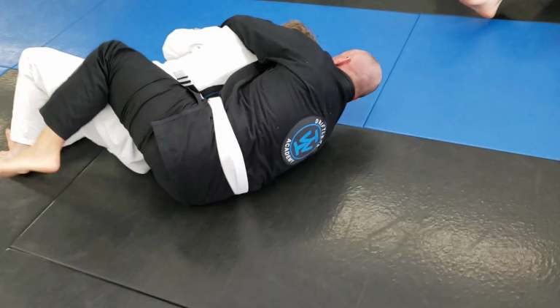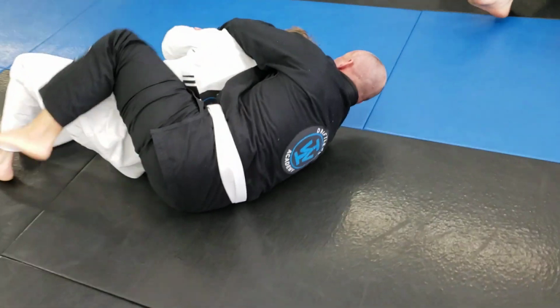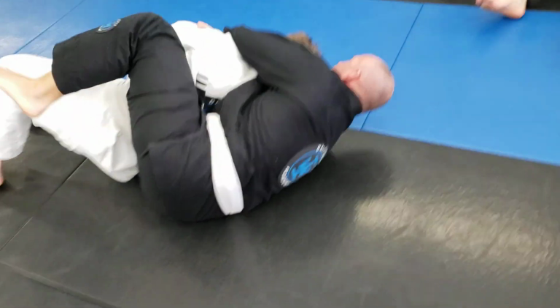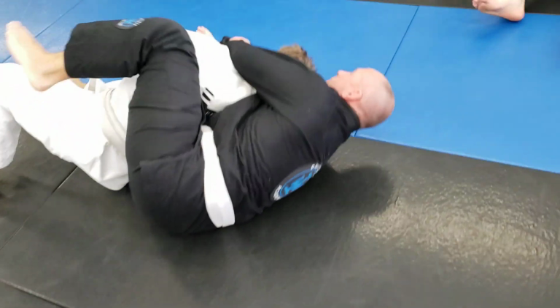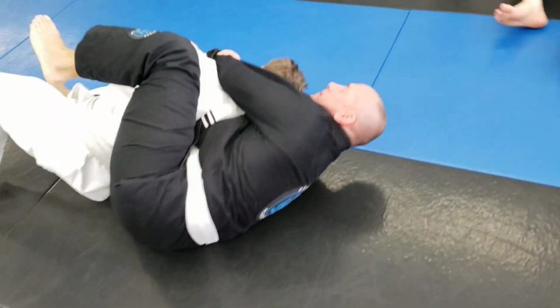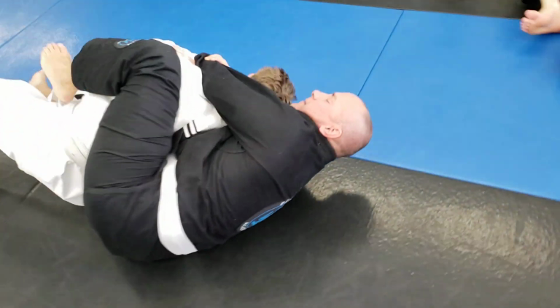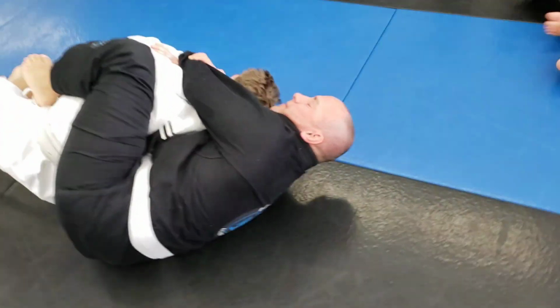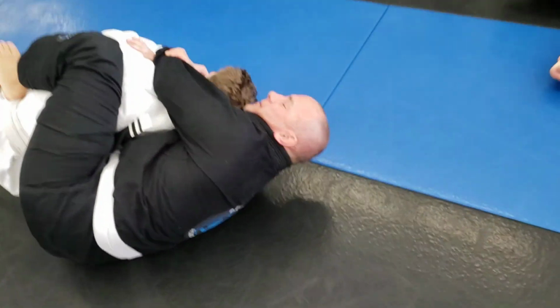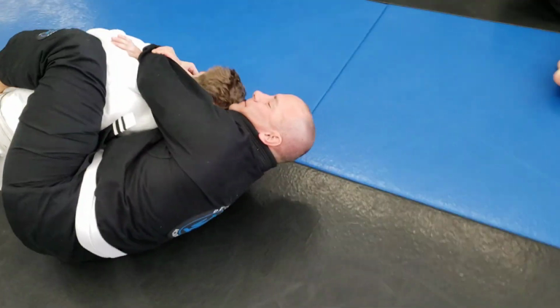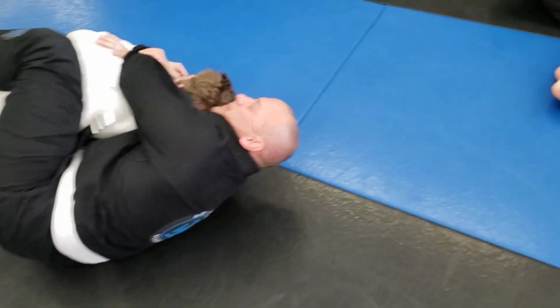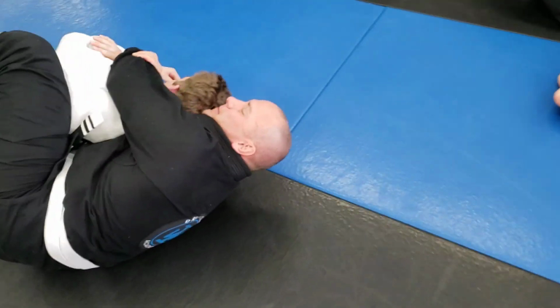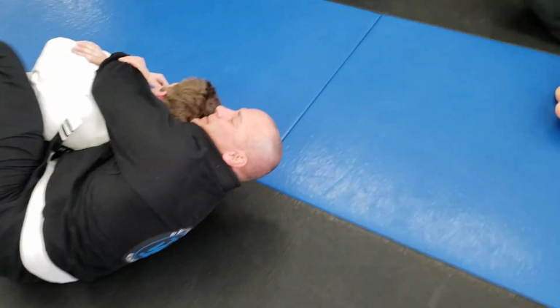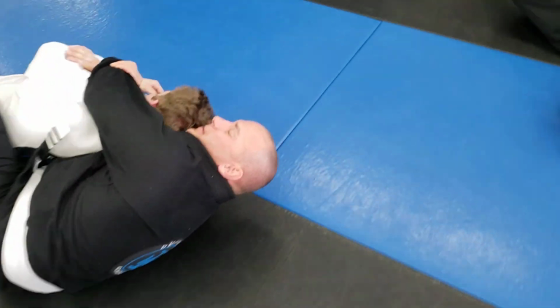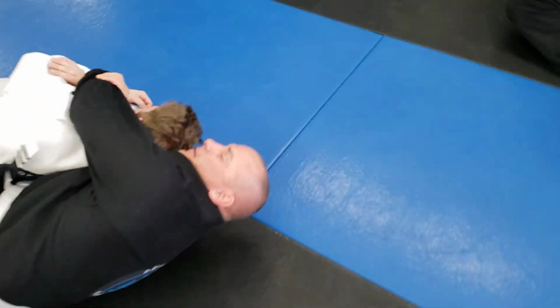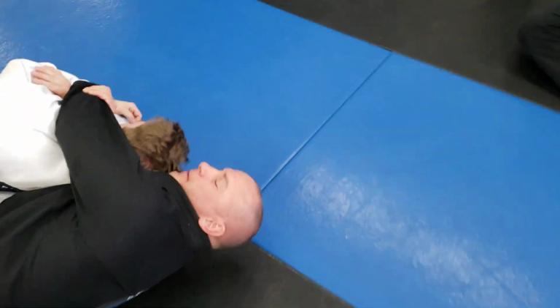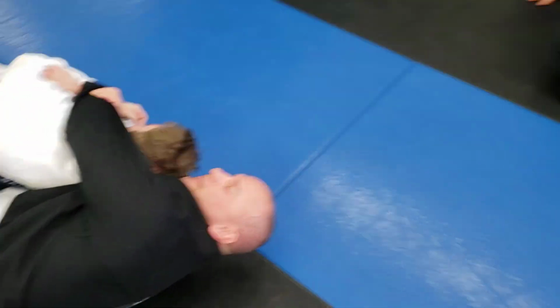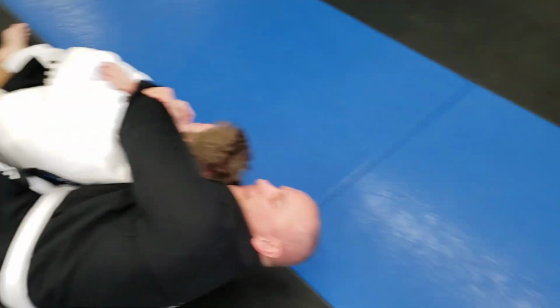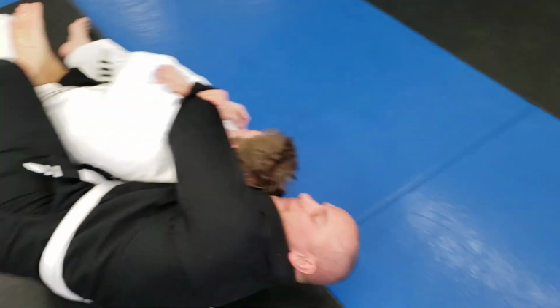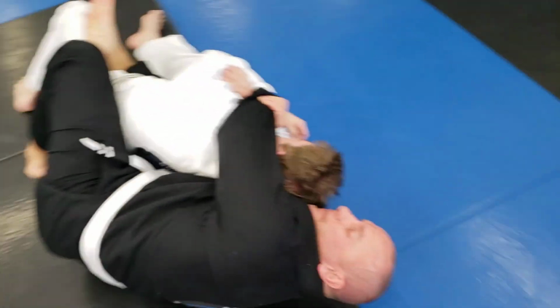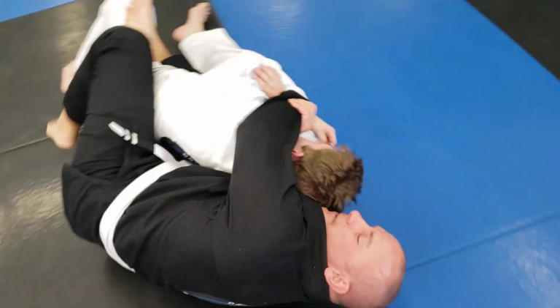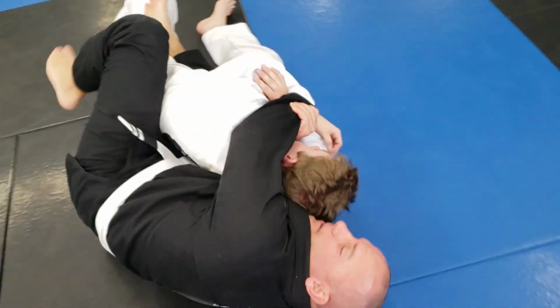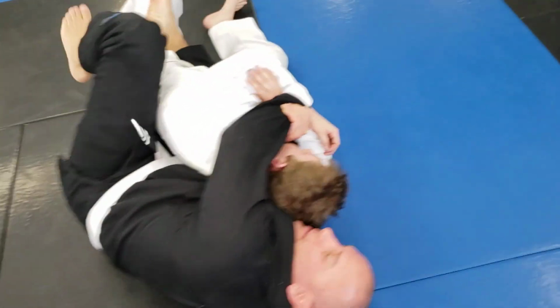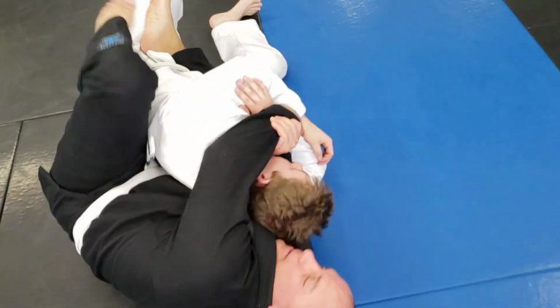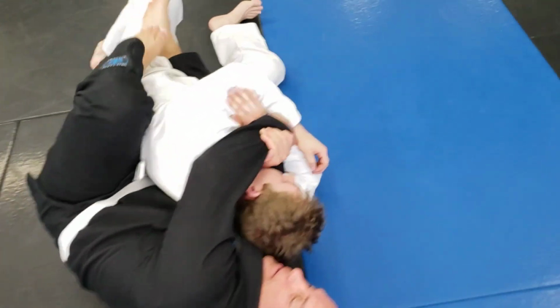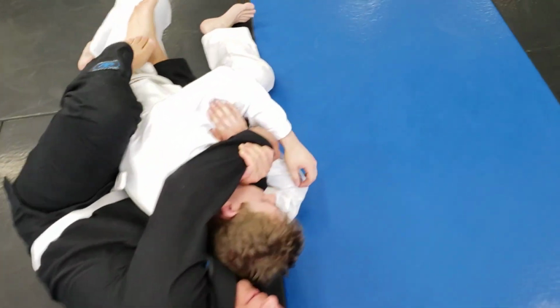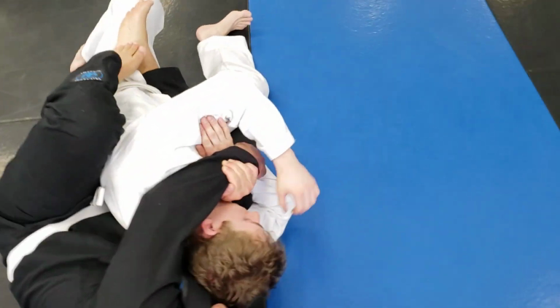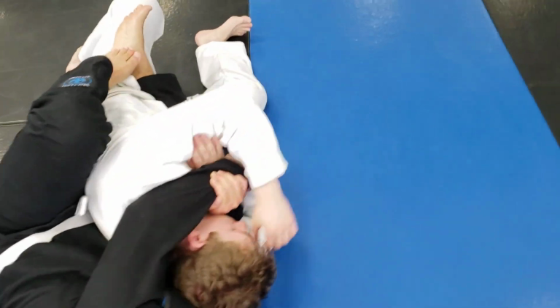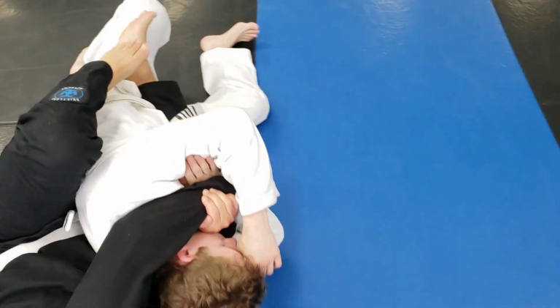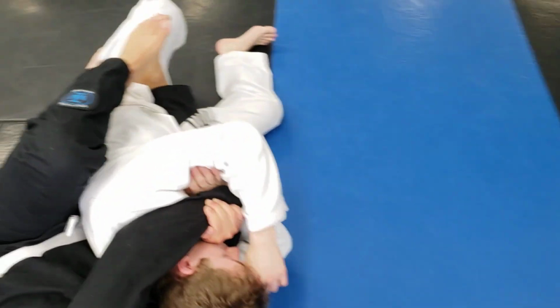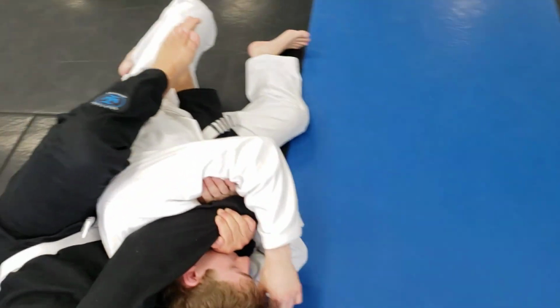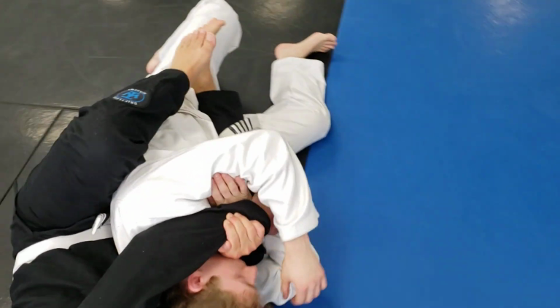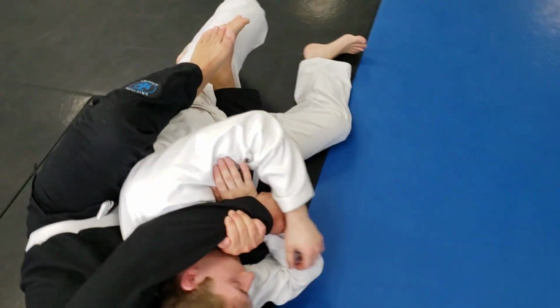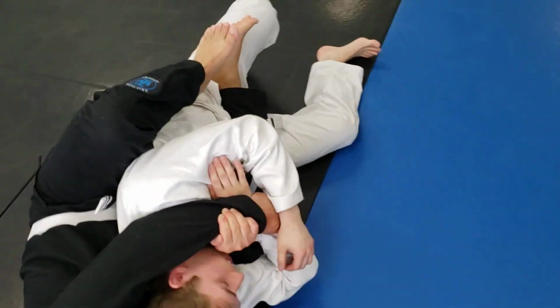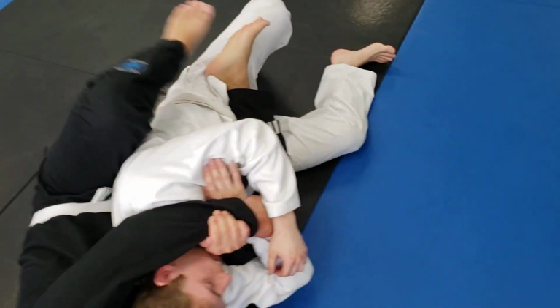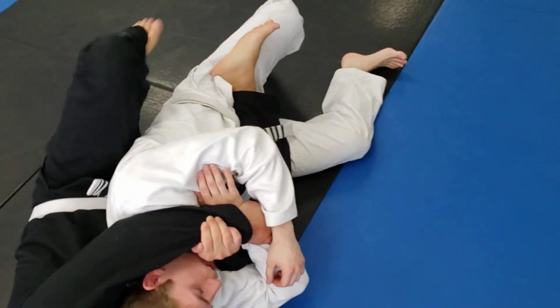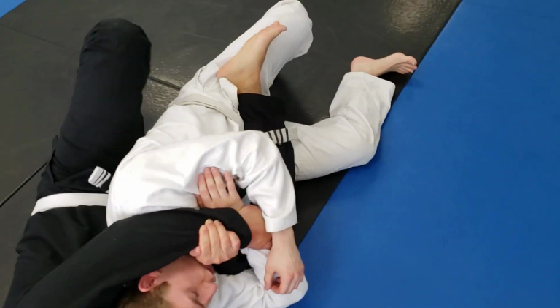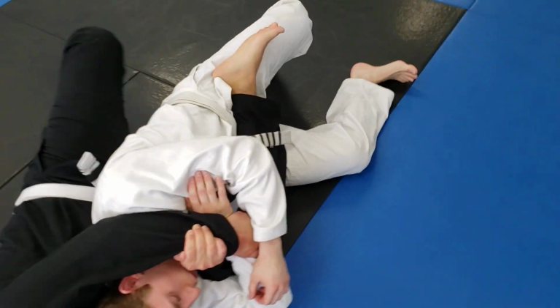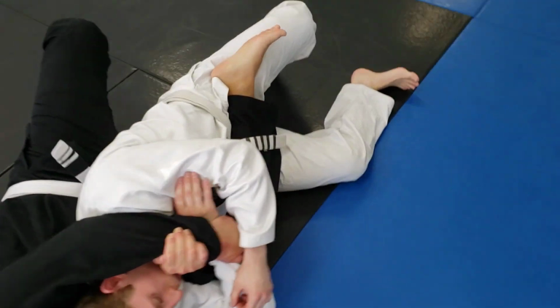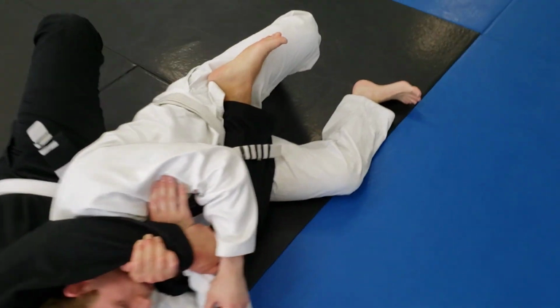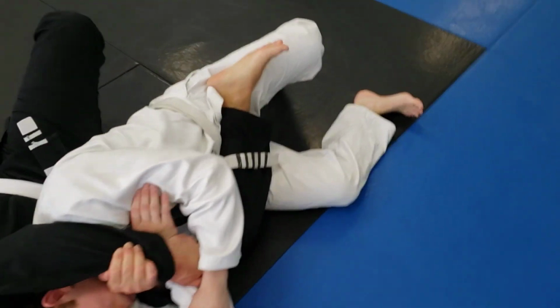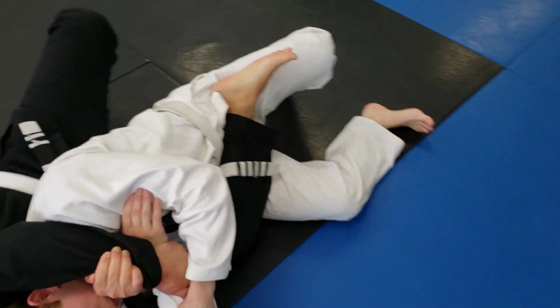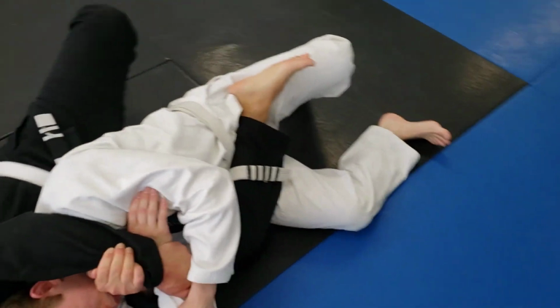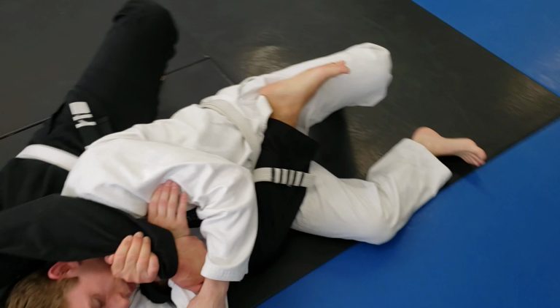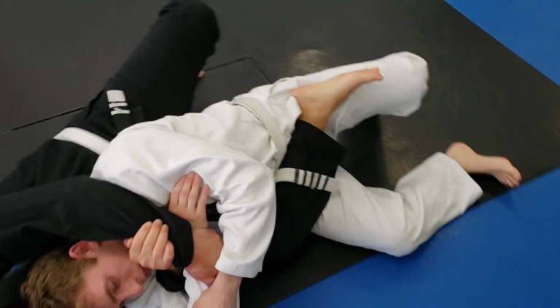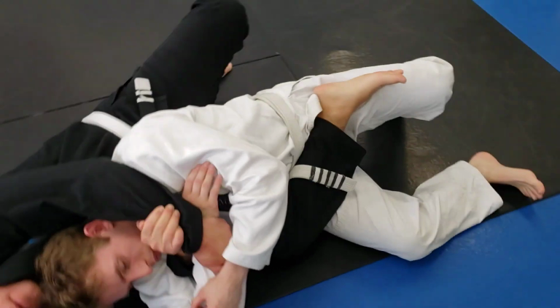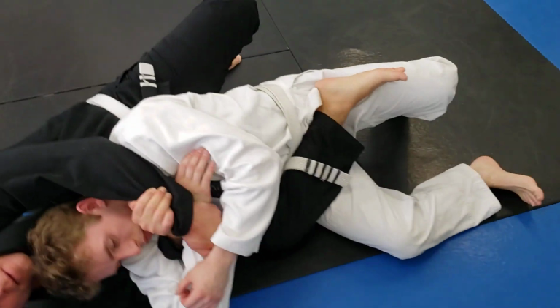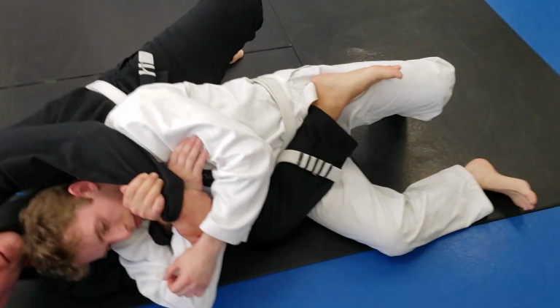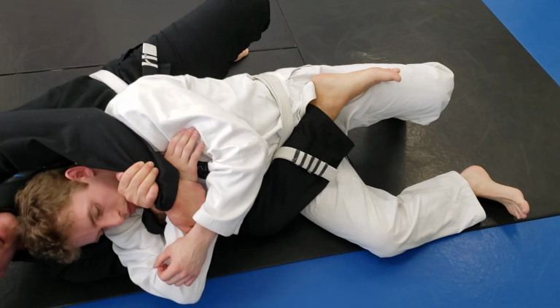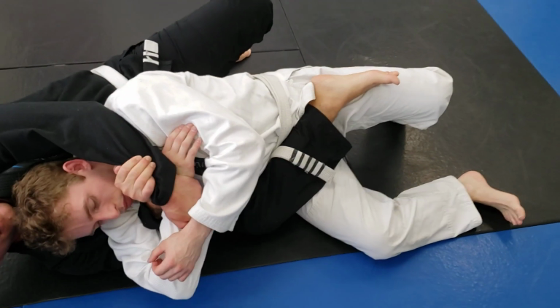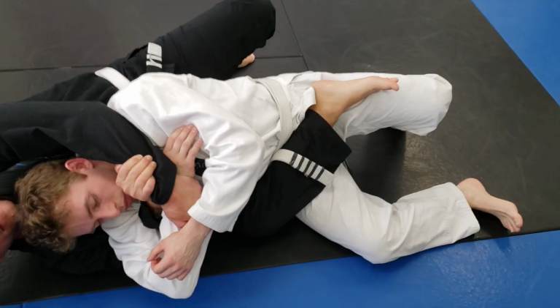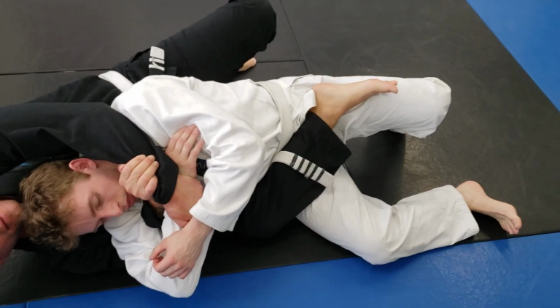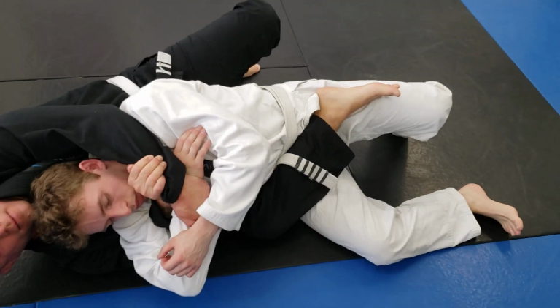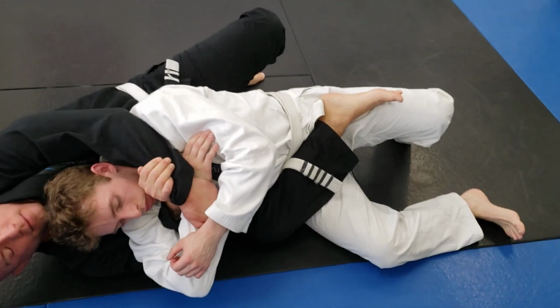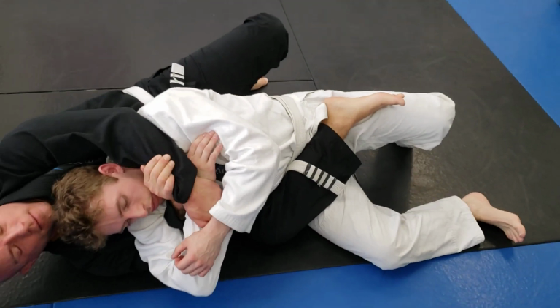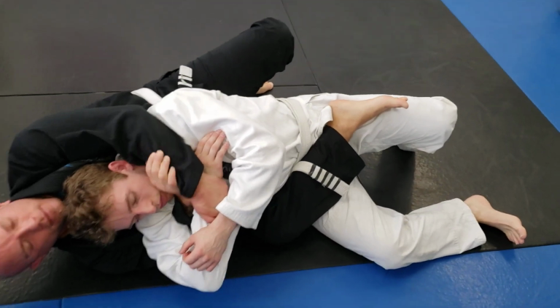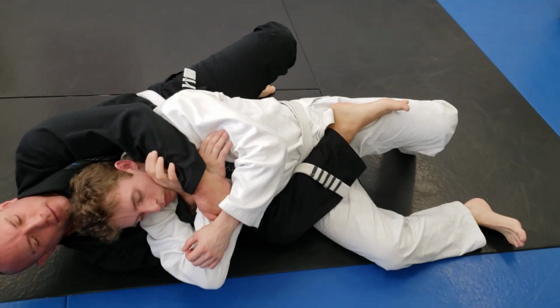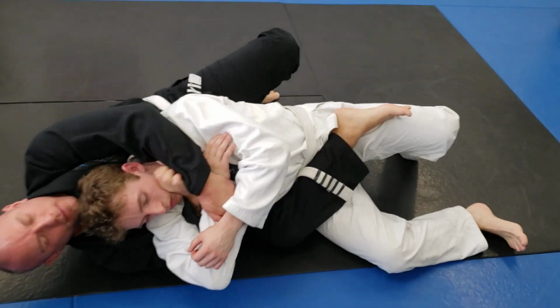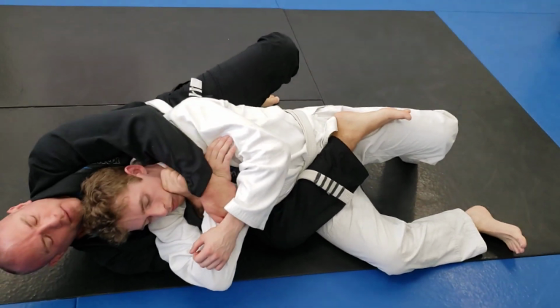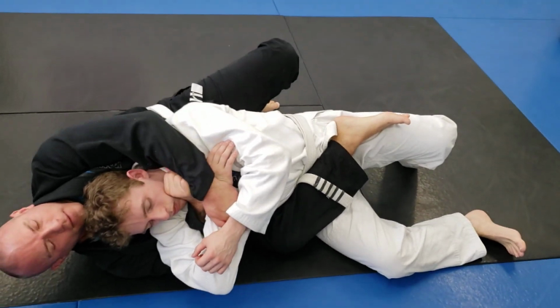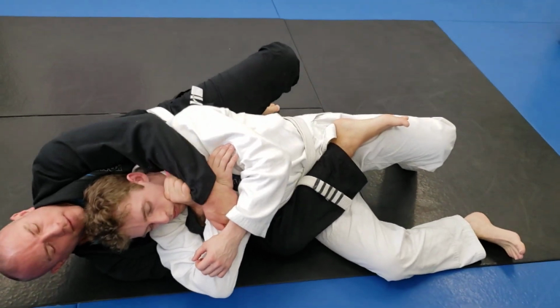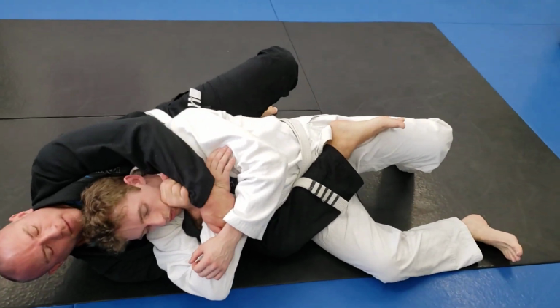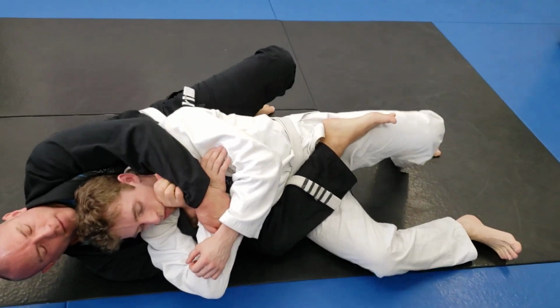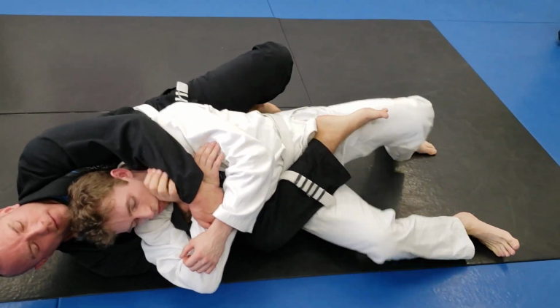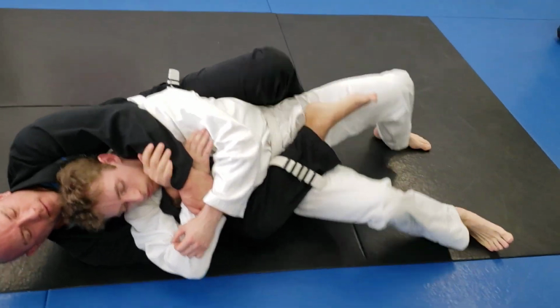Keep that leg across his body. Foot's on the ground to wedge his hips. Now keep that left foot on the ground. Tight to his hip, tight to his hip so he can't turn back into you.